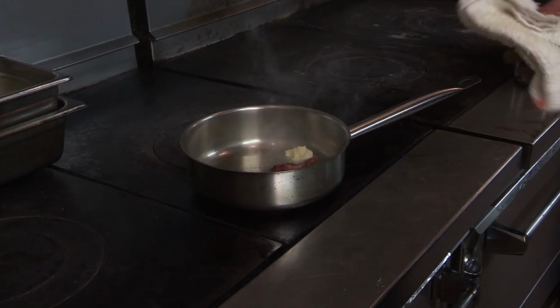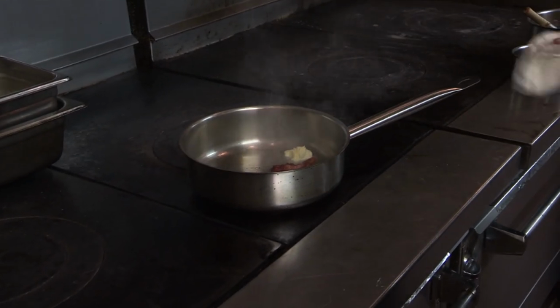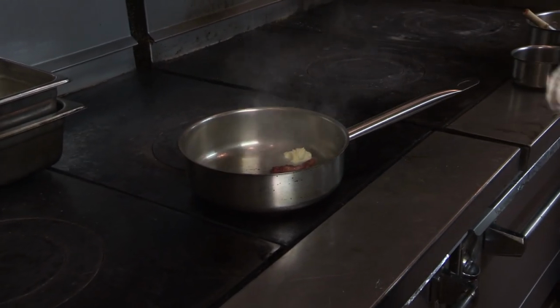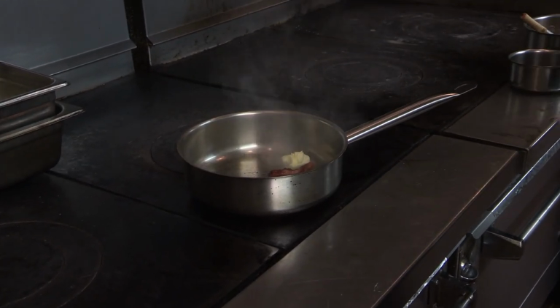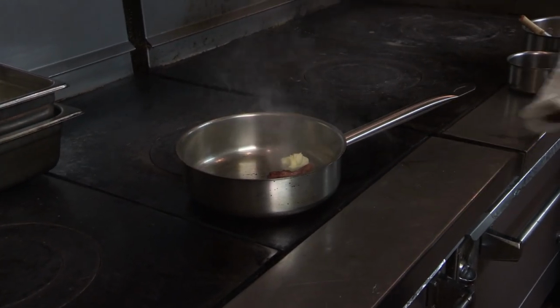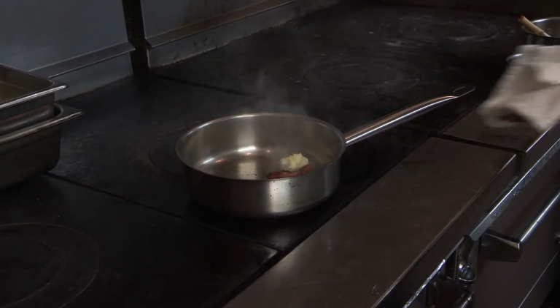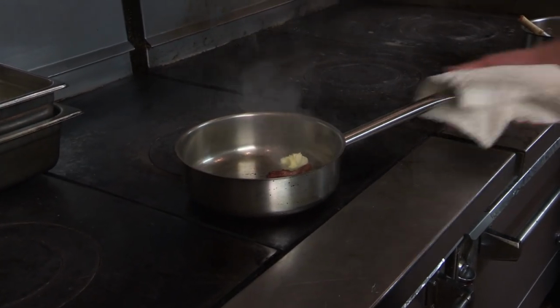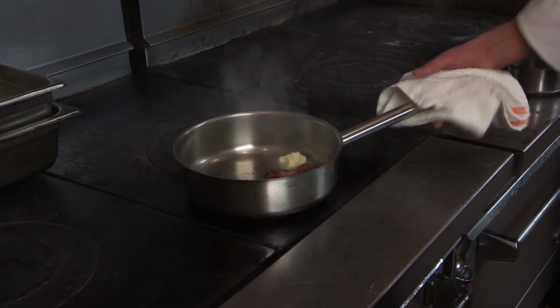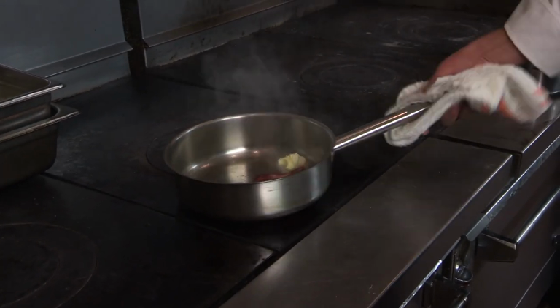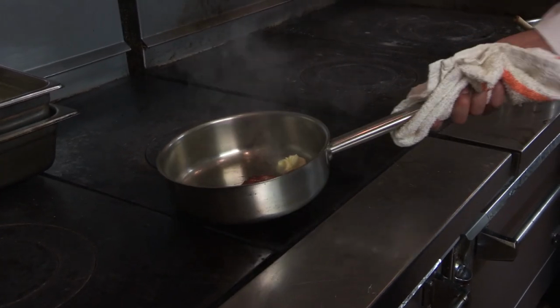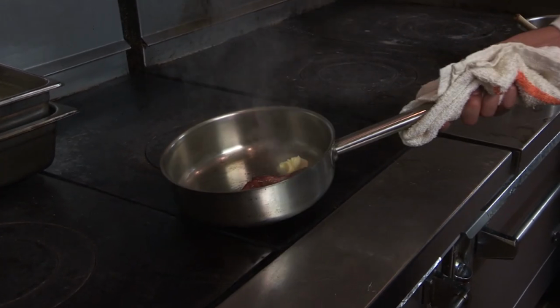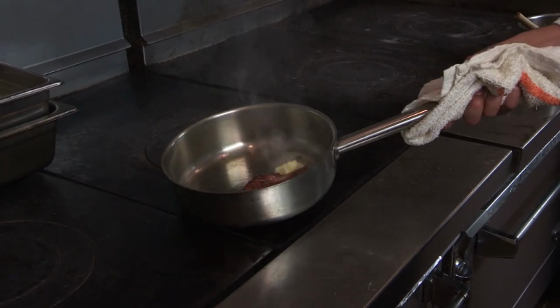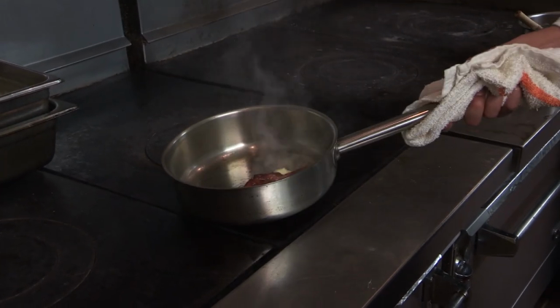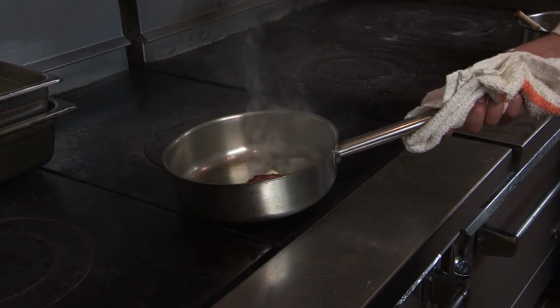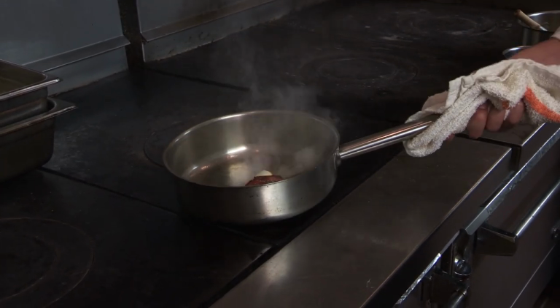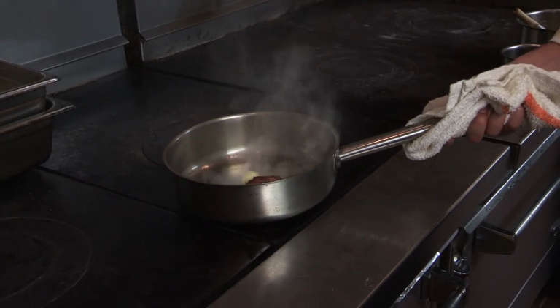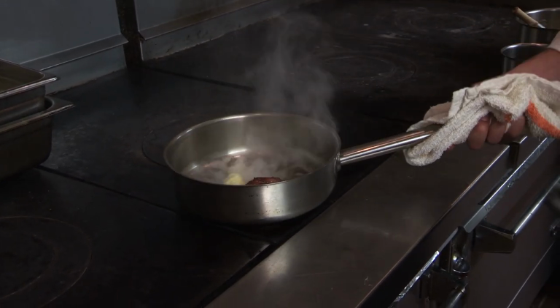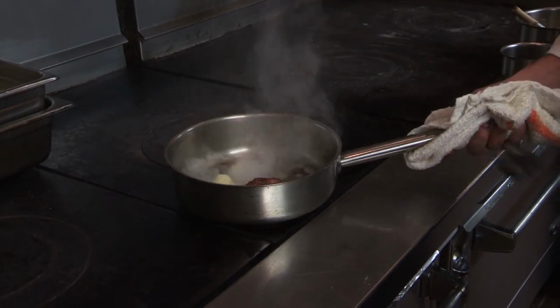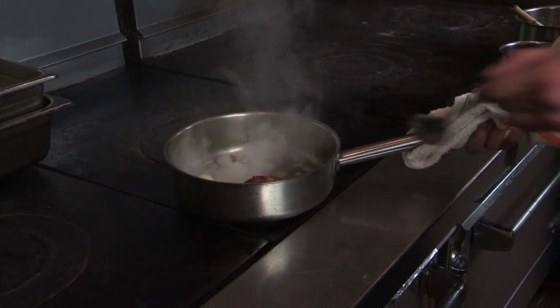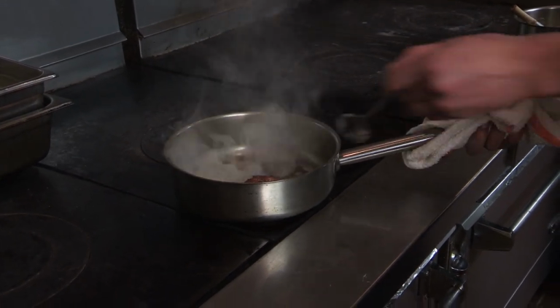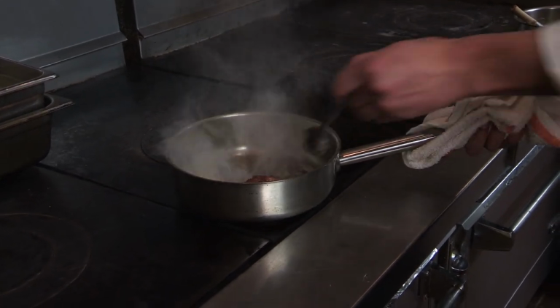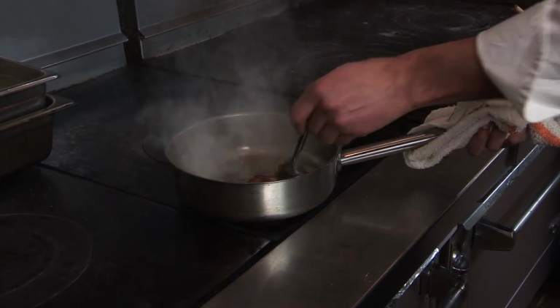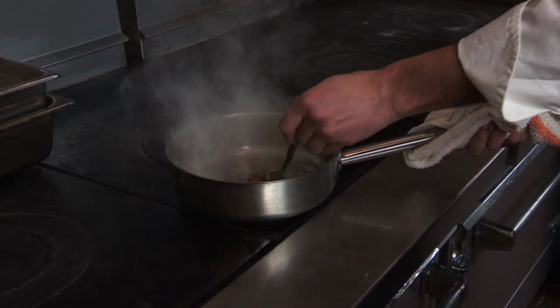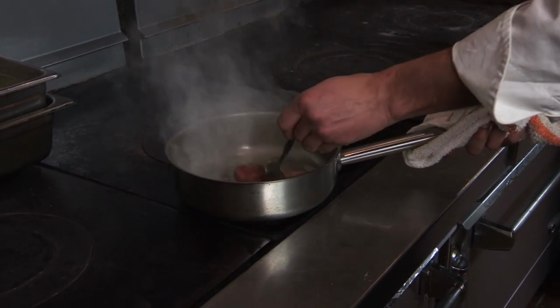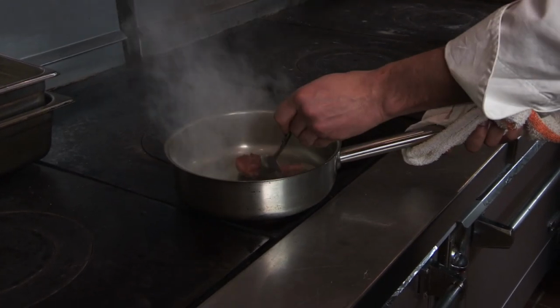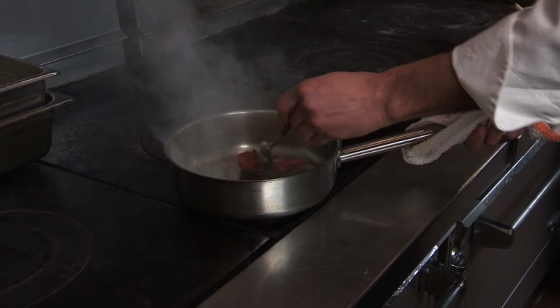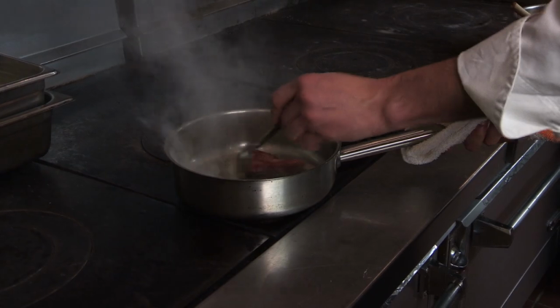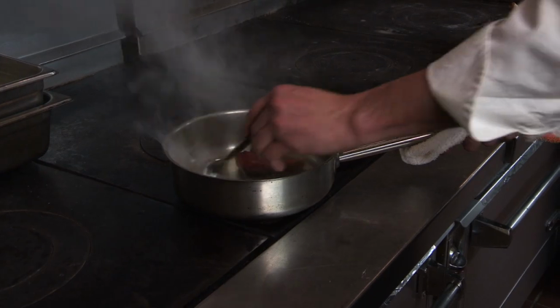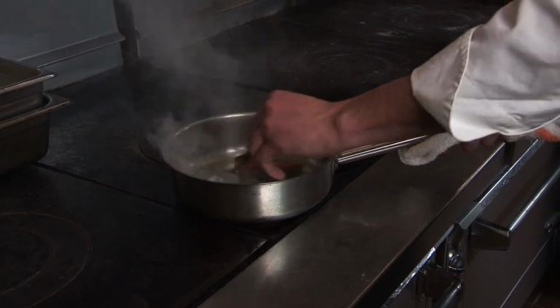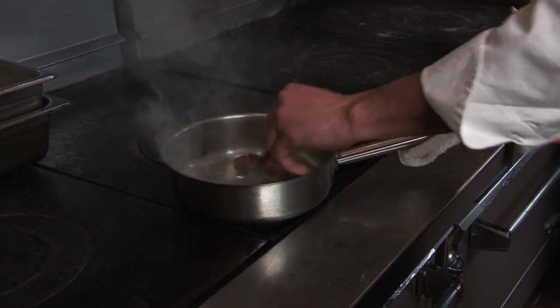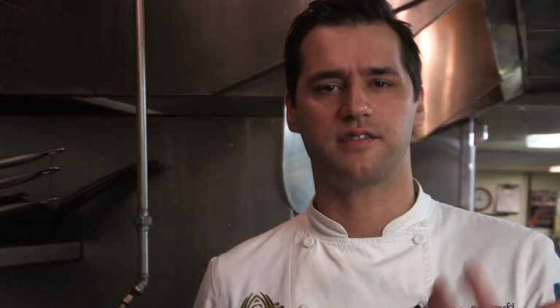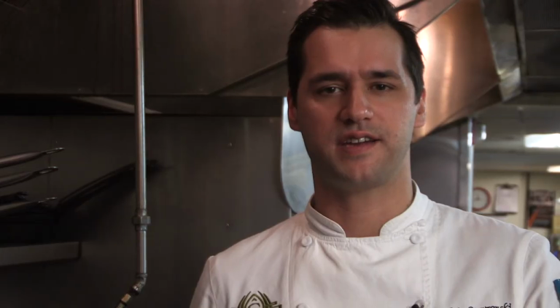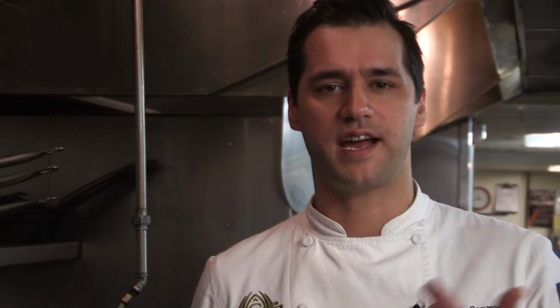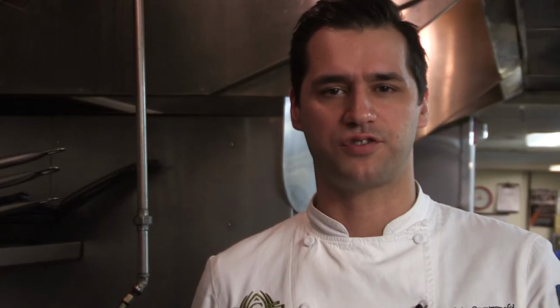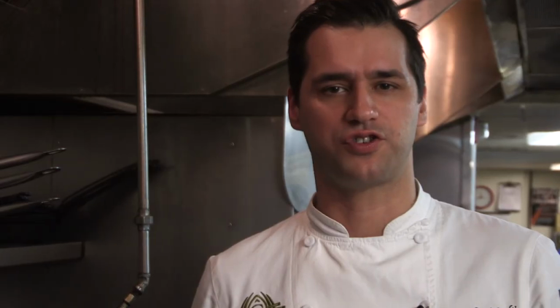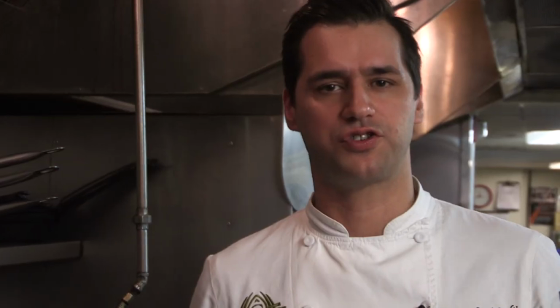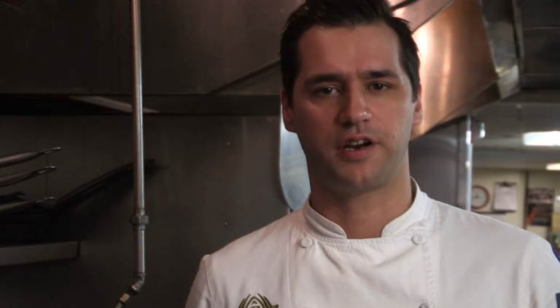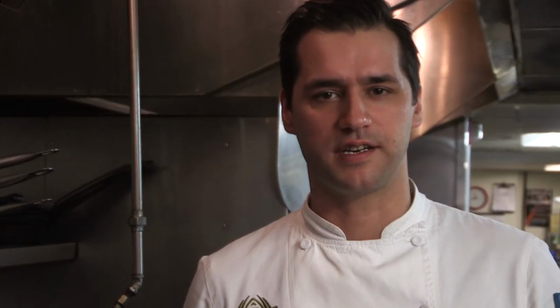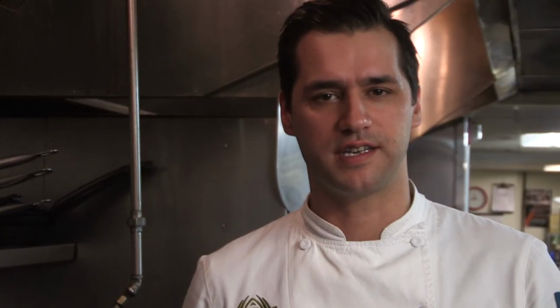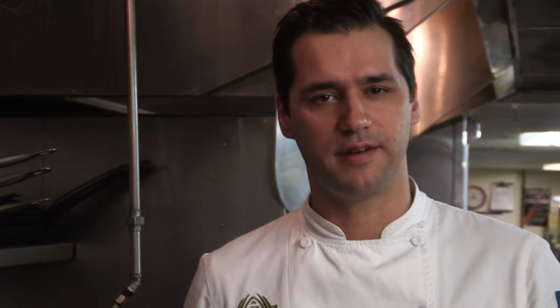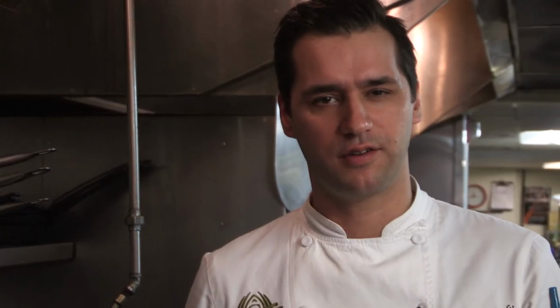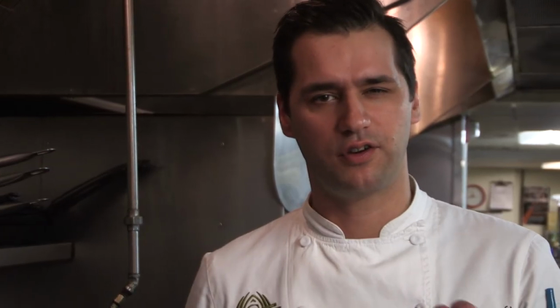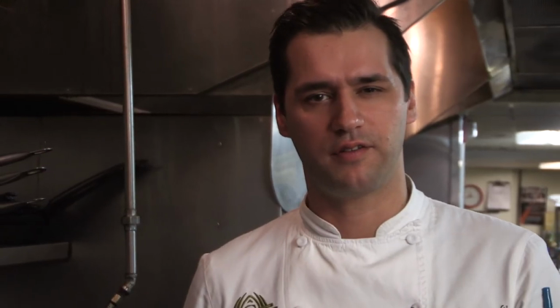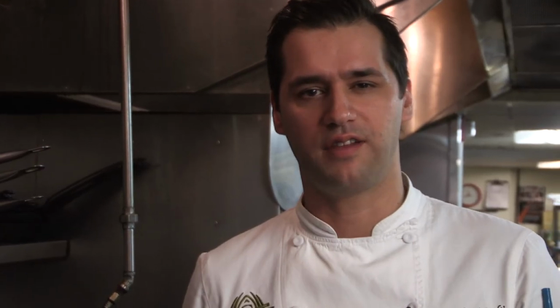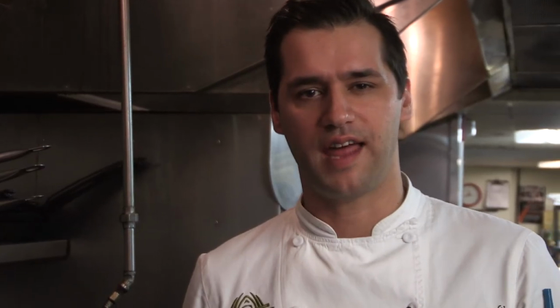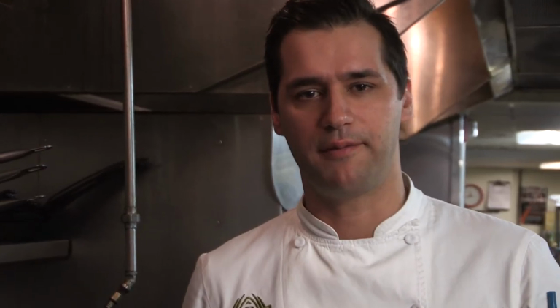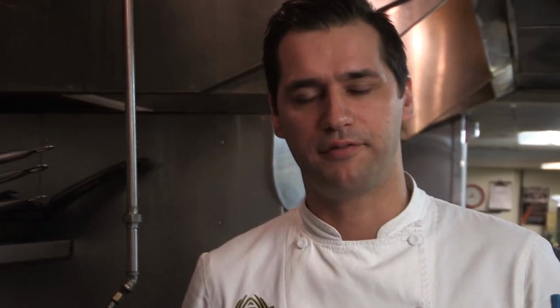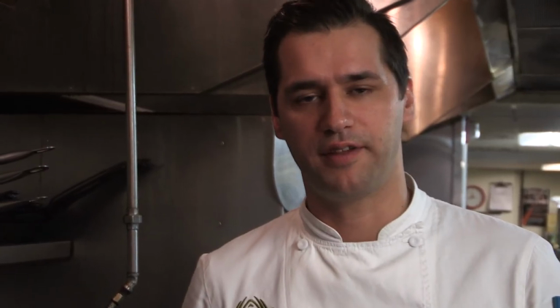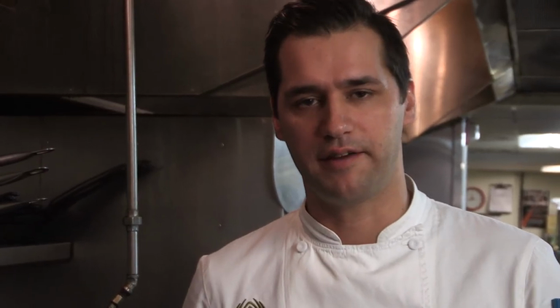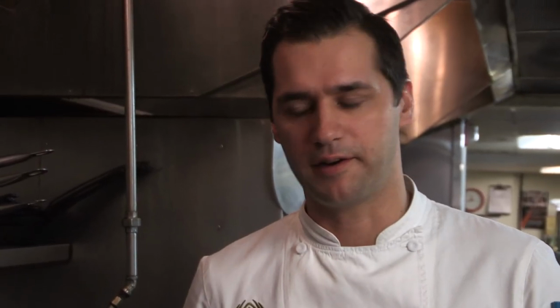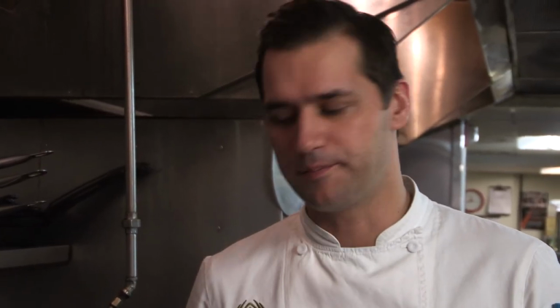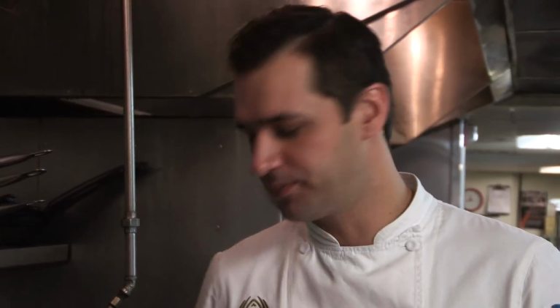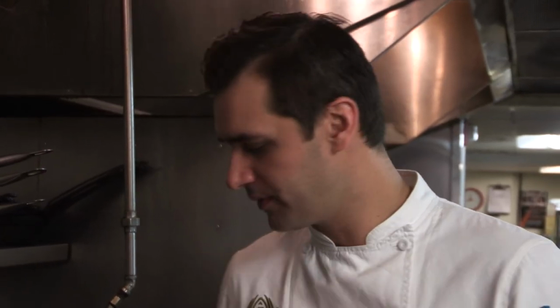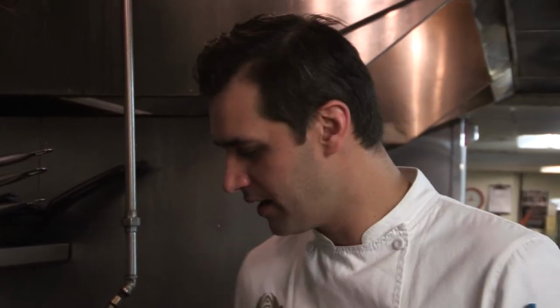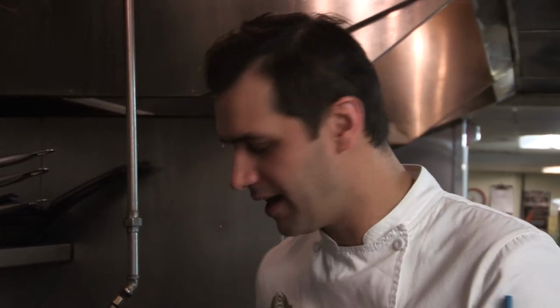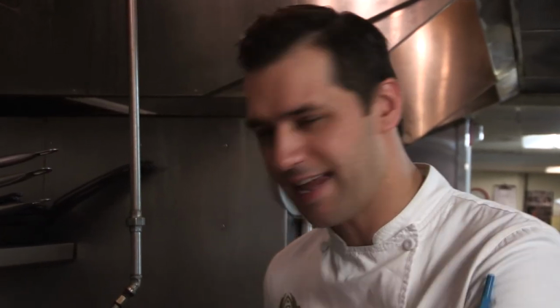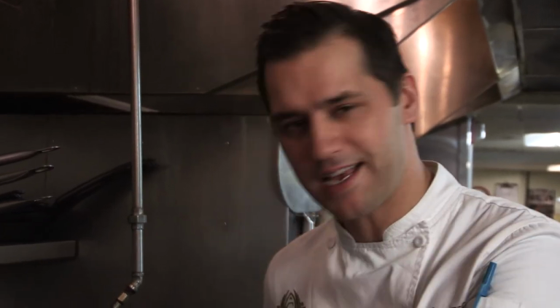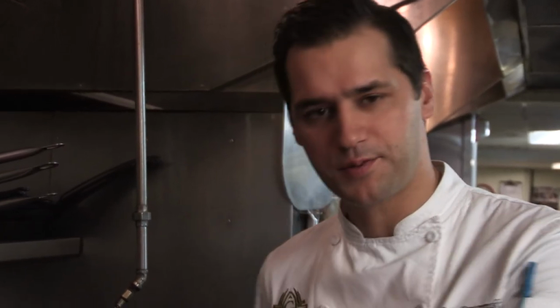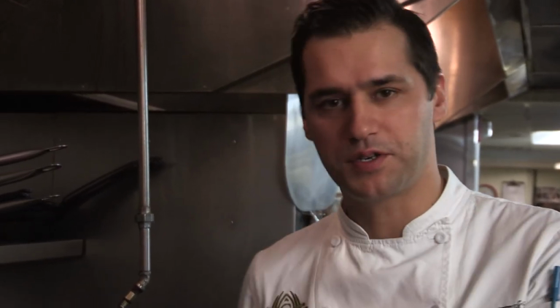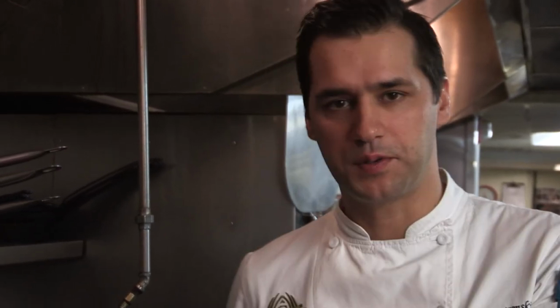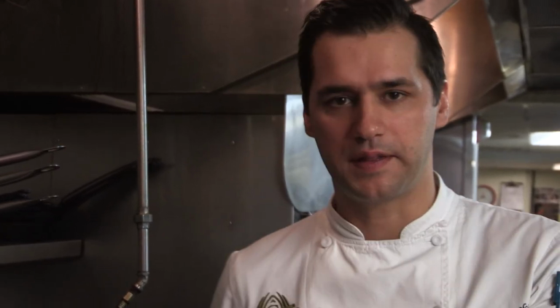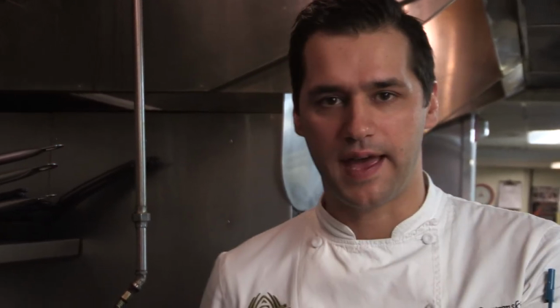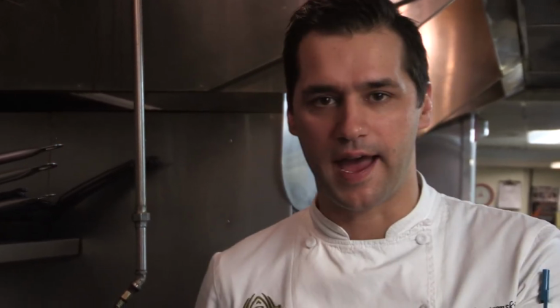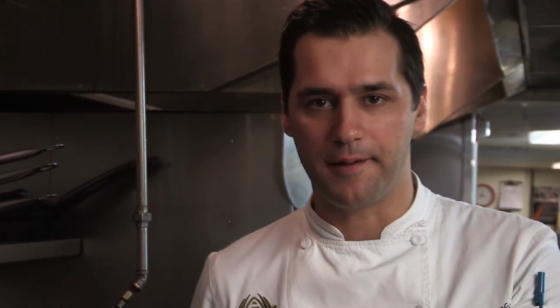We're going to heat it up, get a nice little caramelization on the outside, bring out those natural sugars and that good lamb flavor.